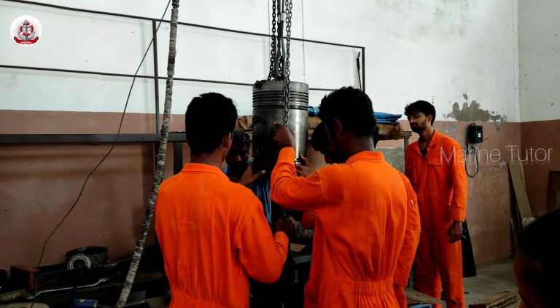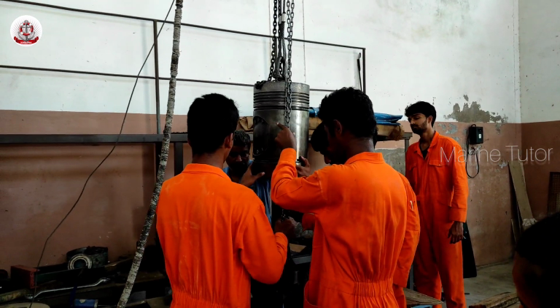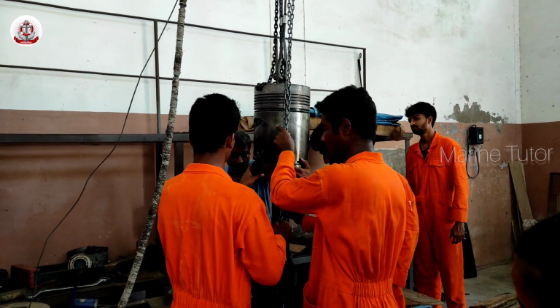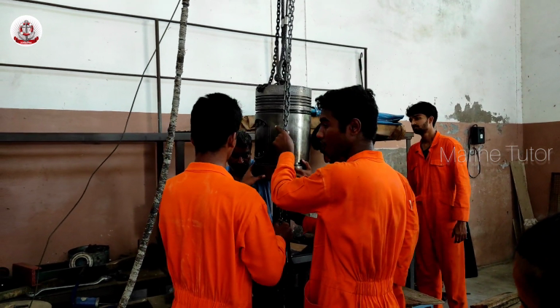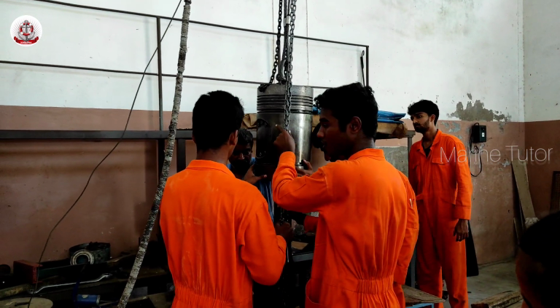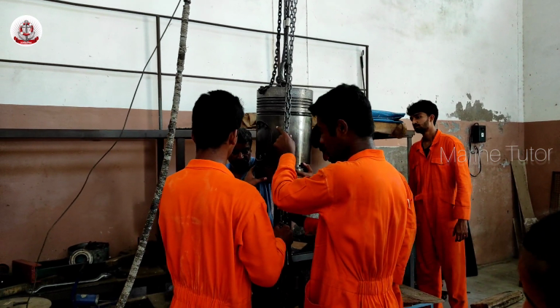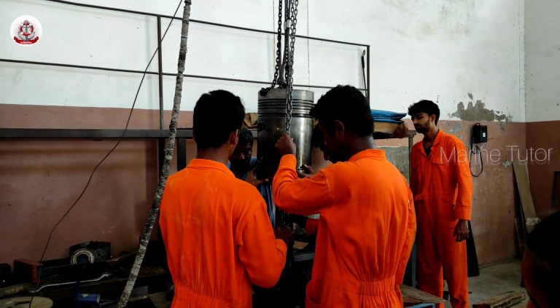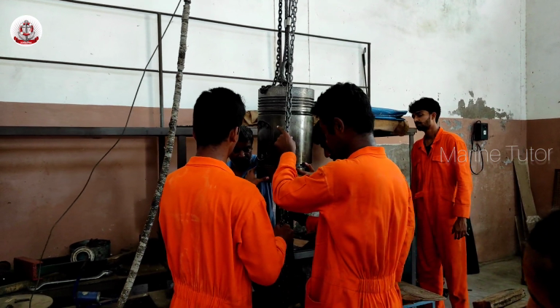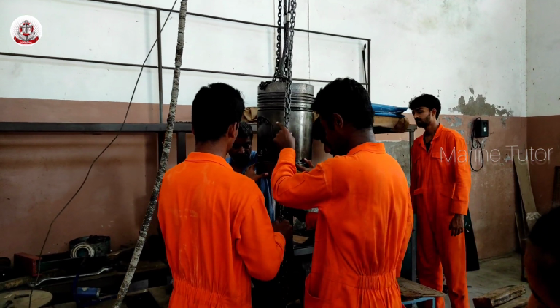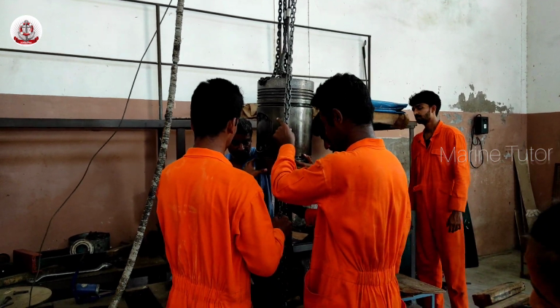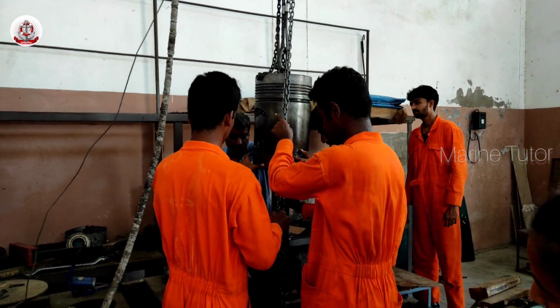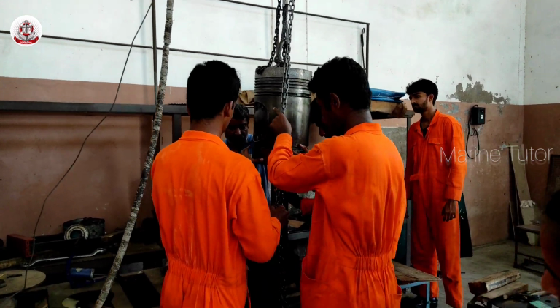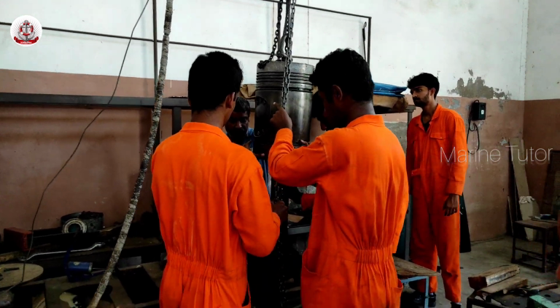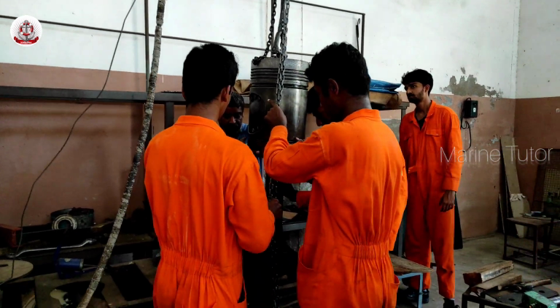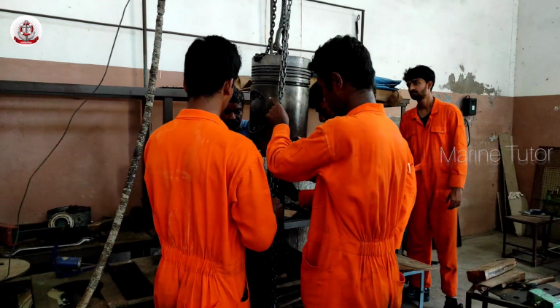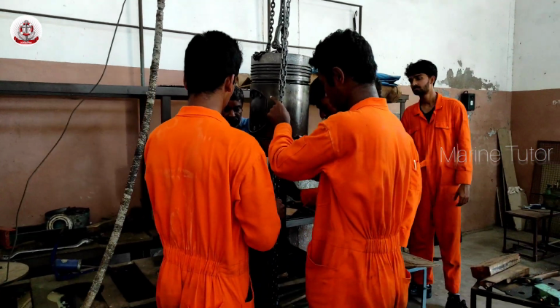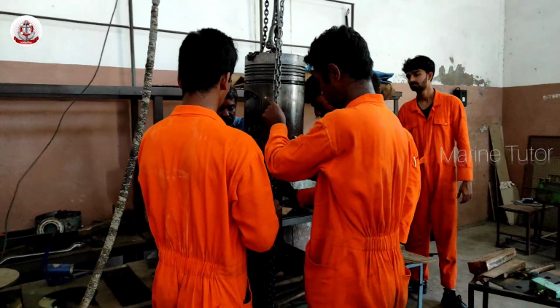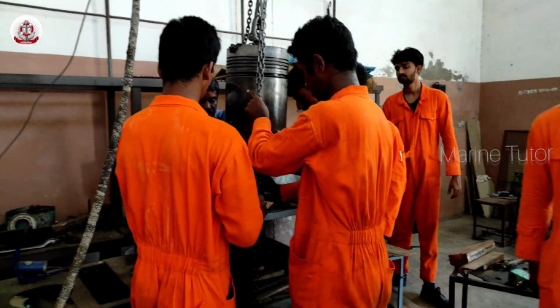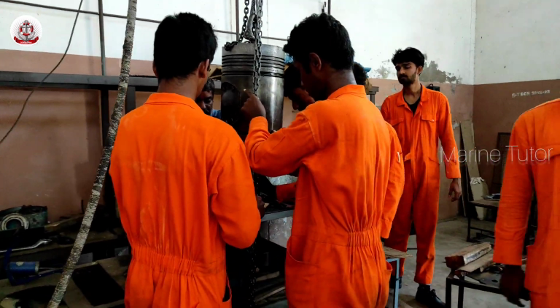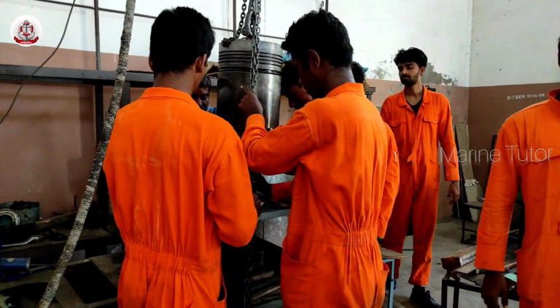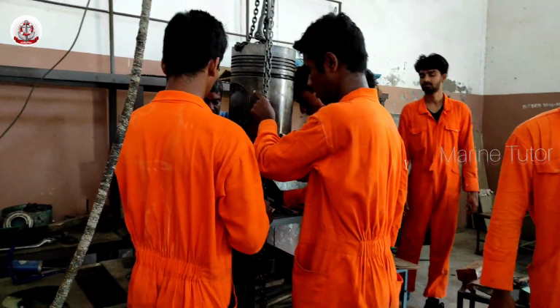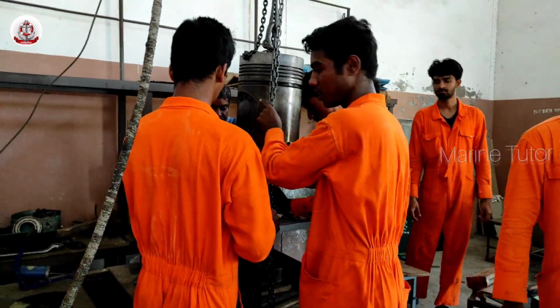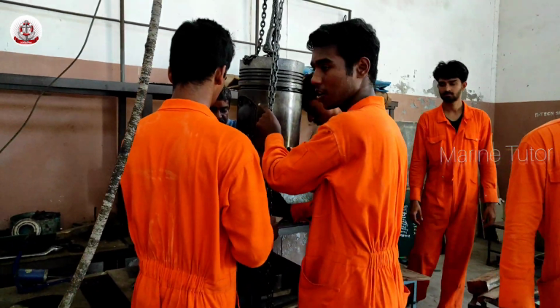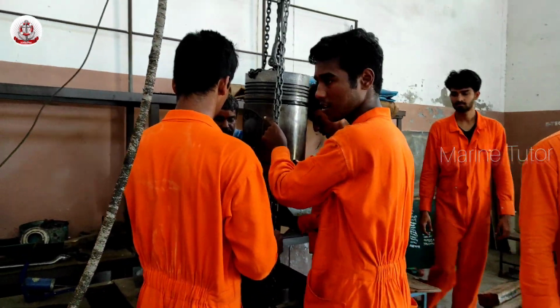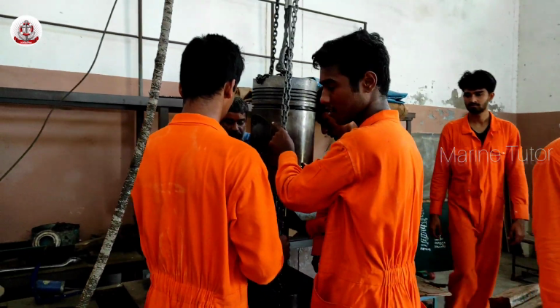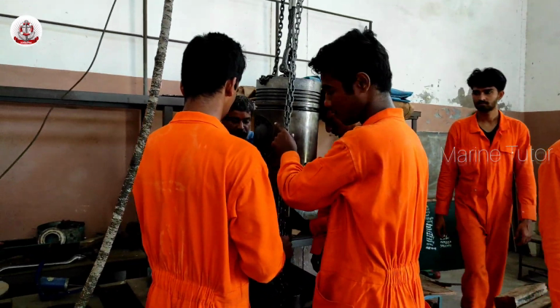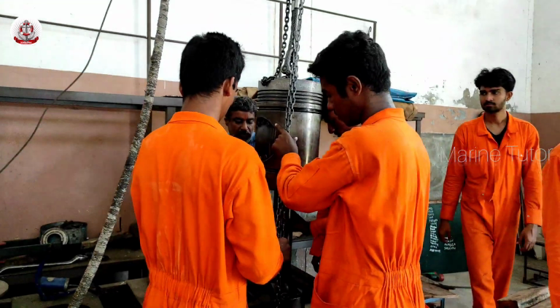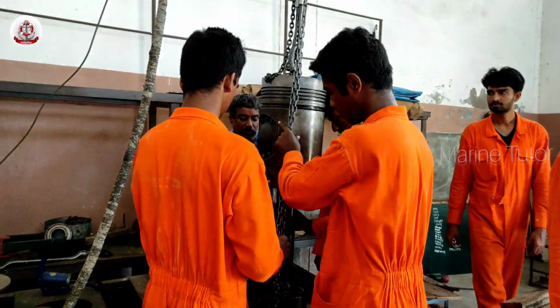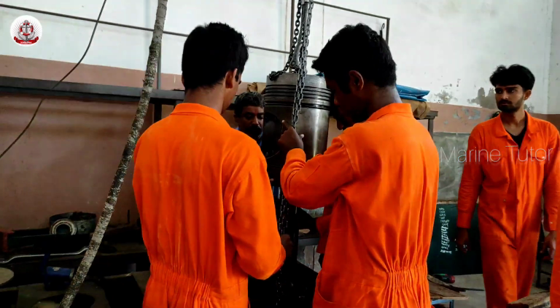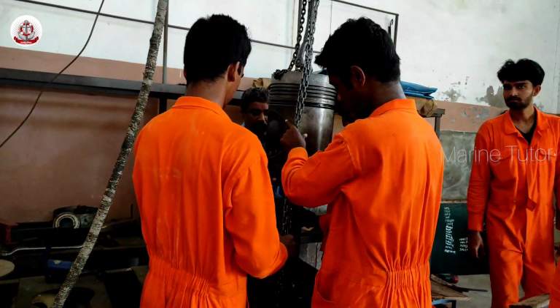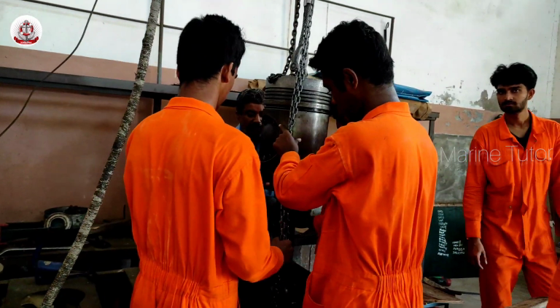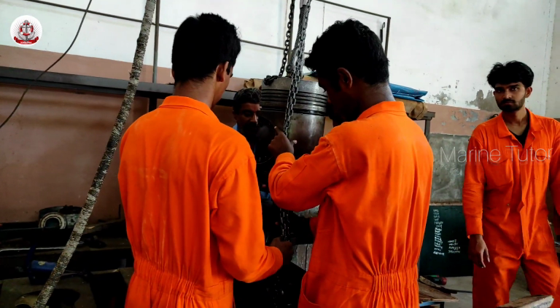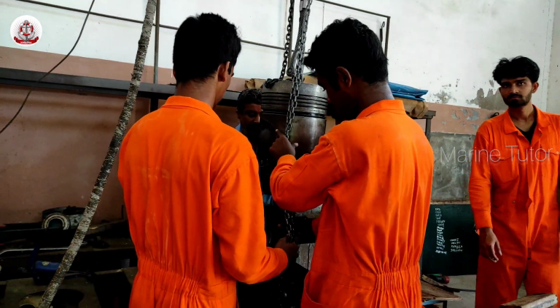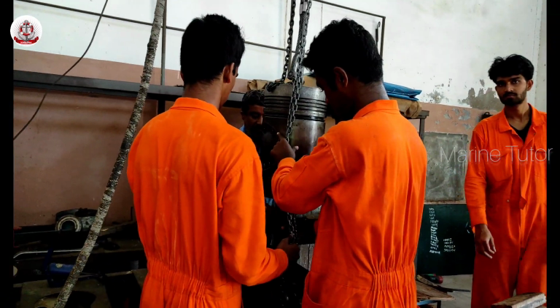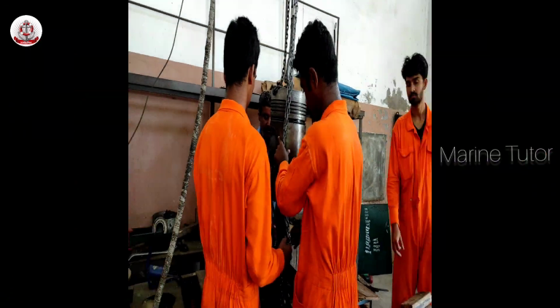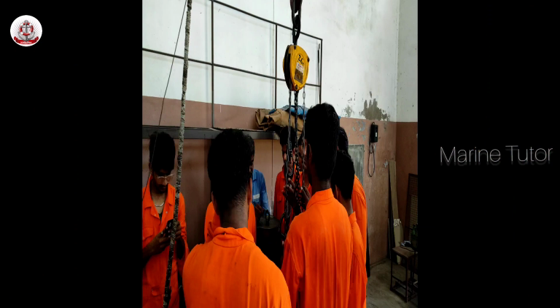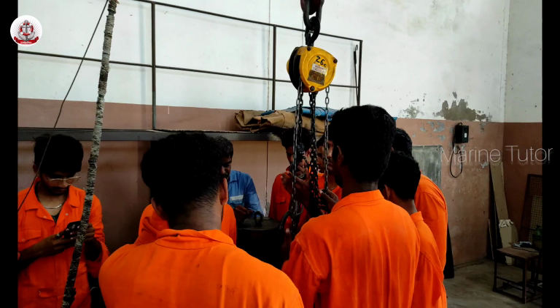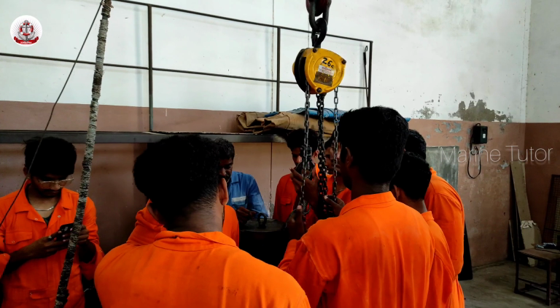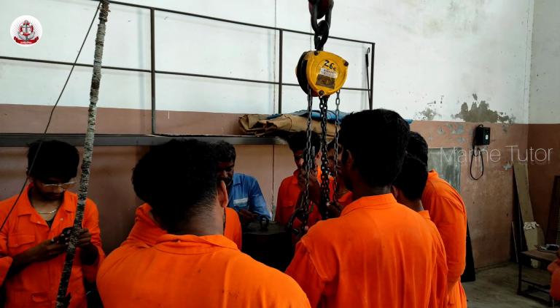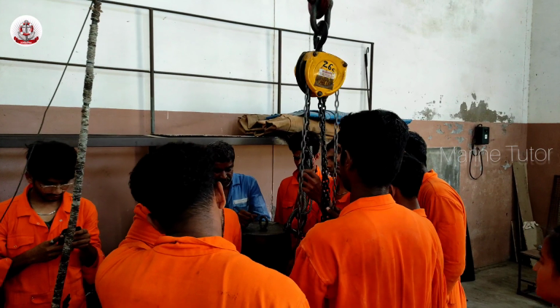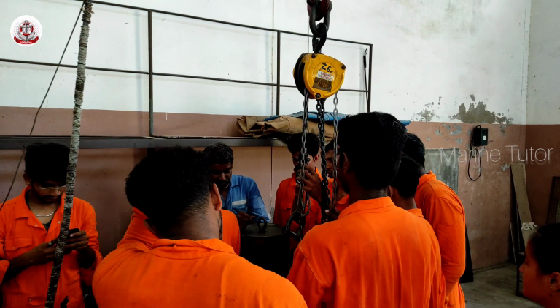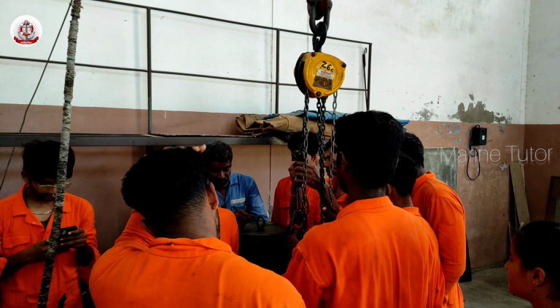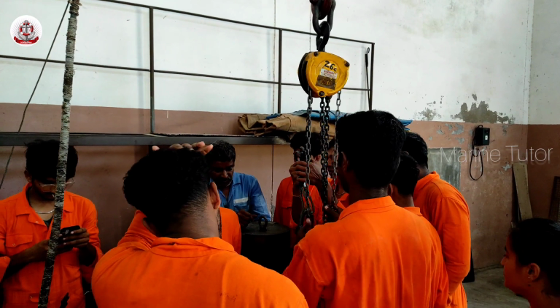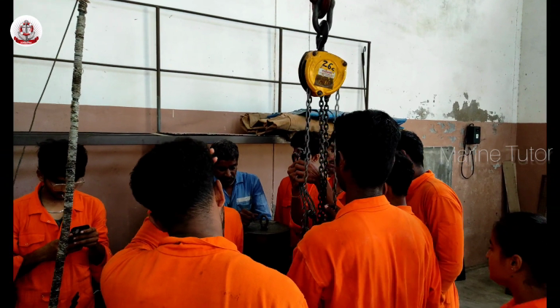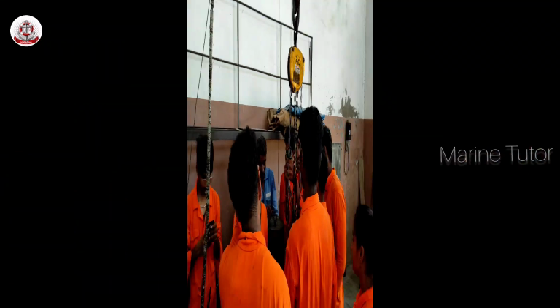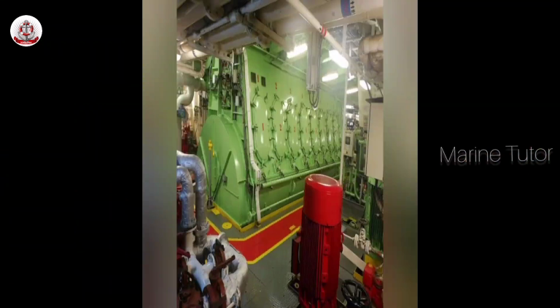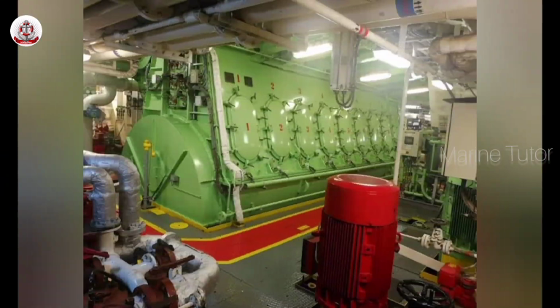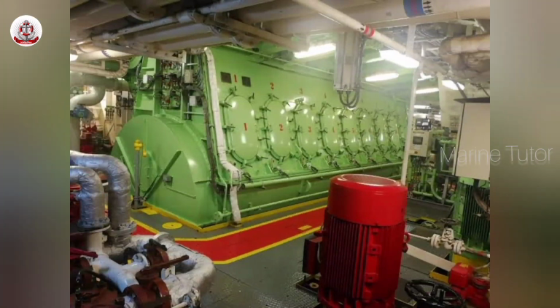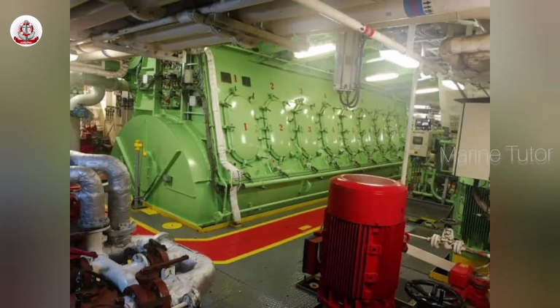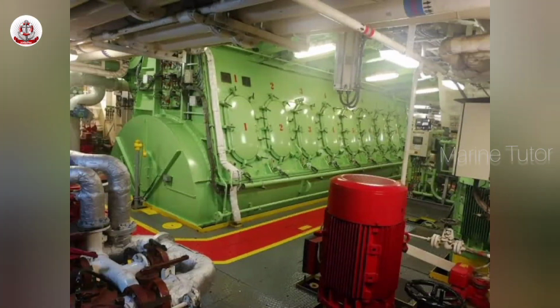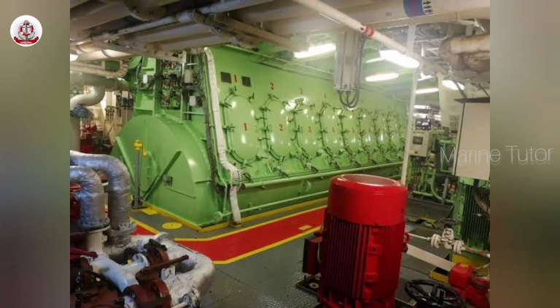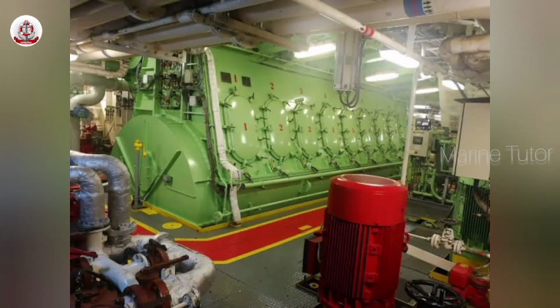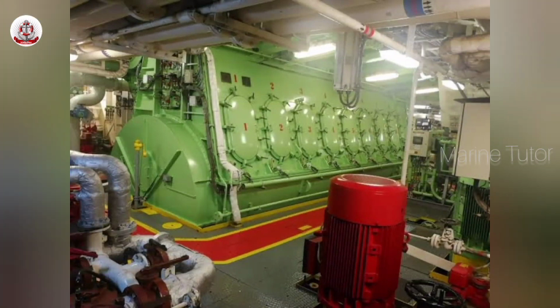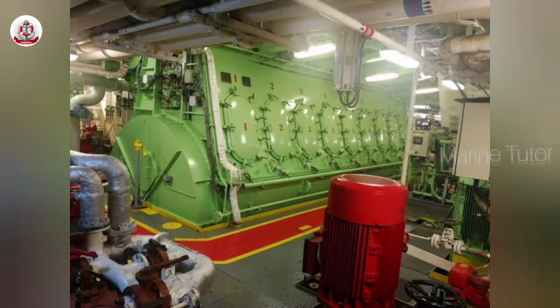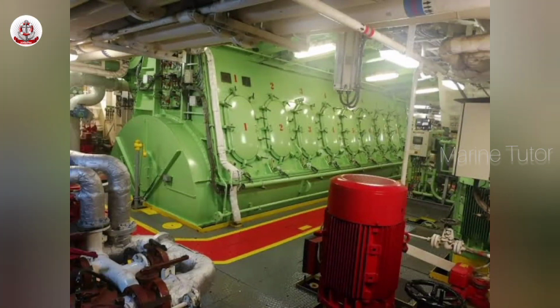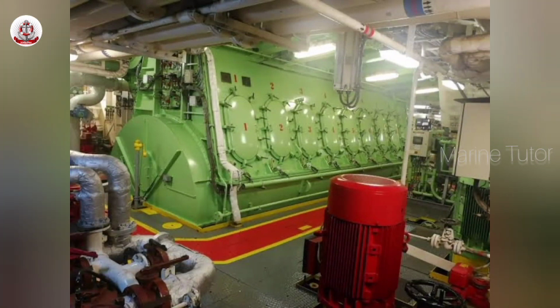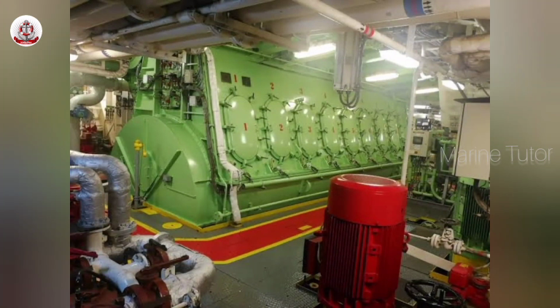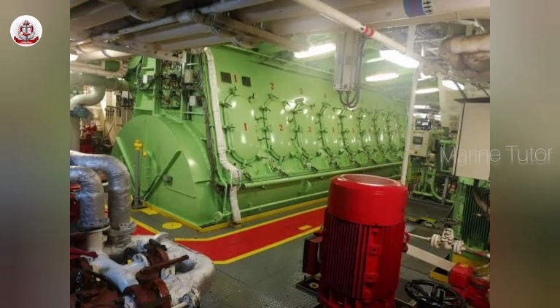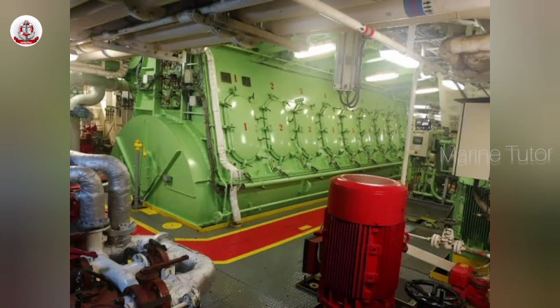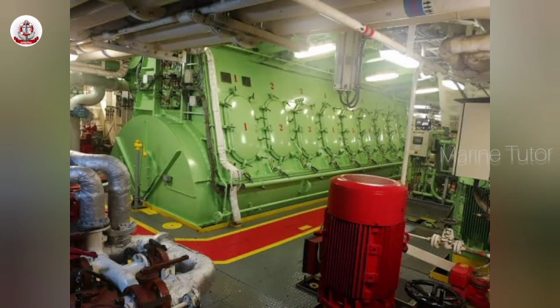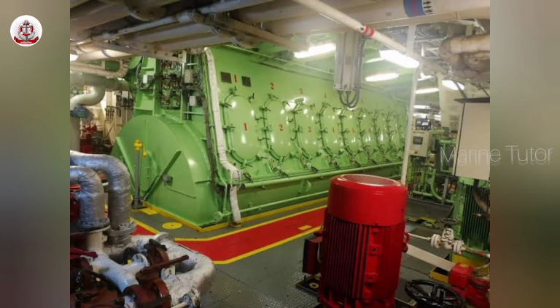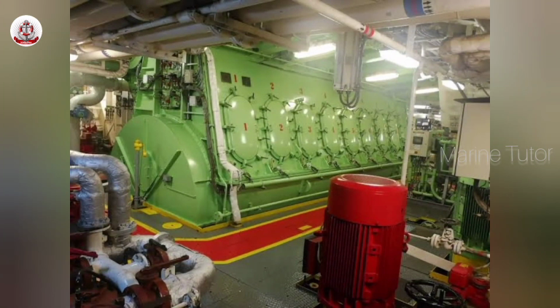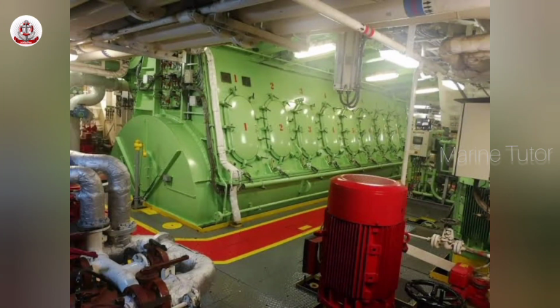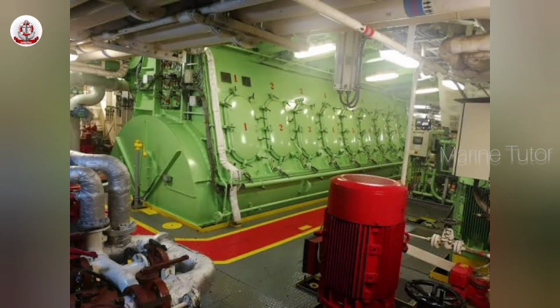Thank you. Install back into the engine — carefully reinstall the piston and connecting rod assembly into the cylinder.